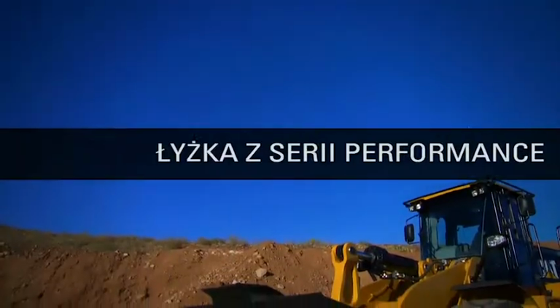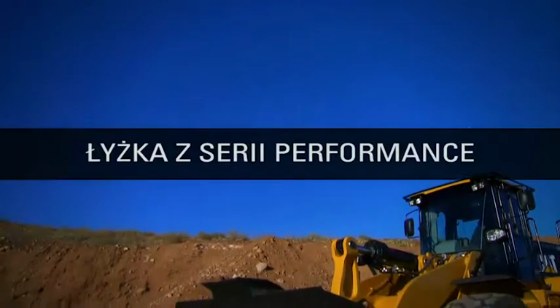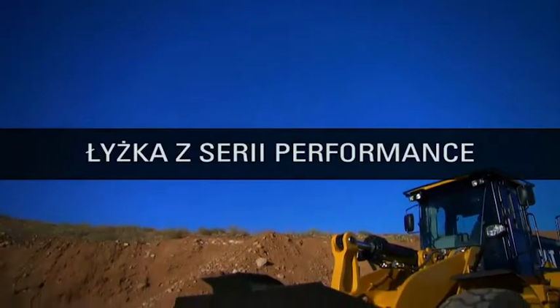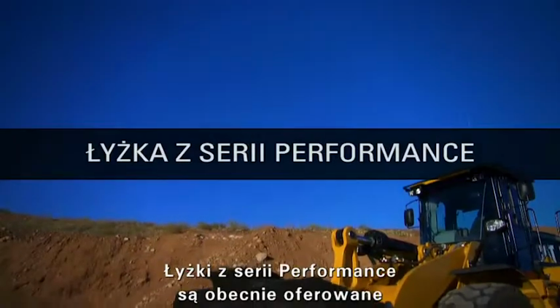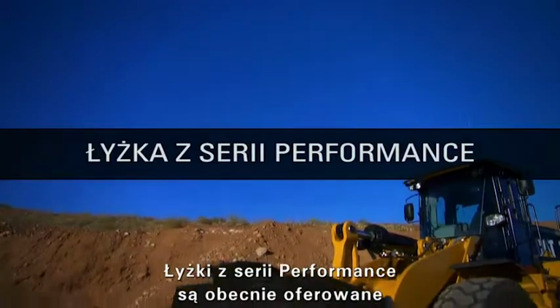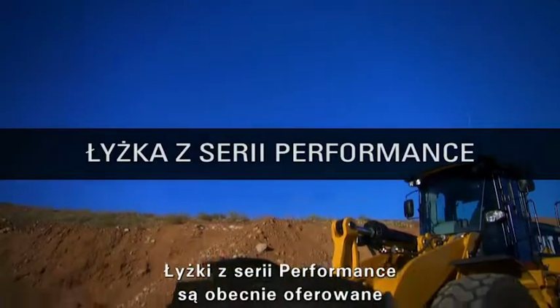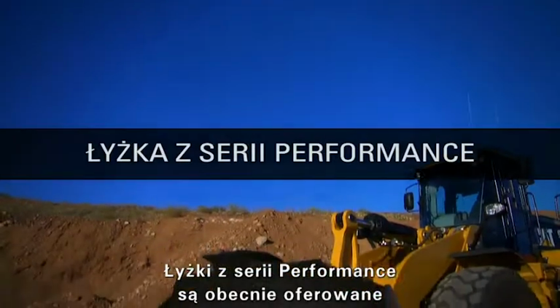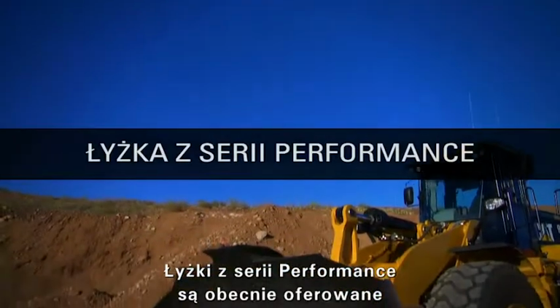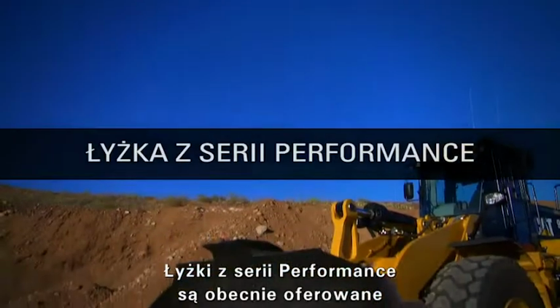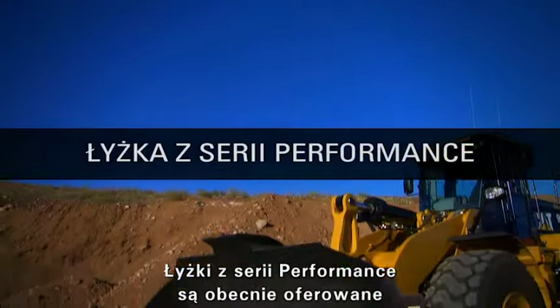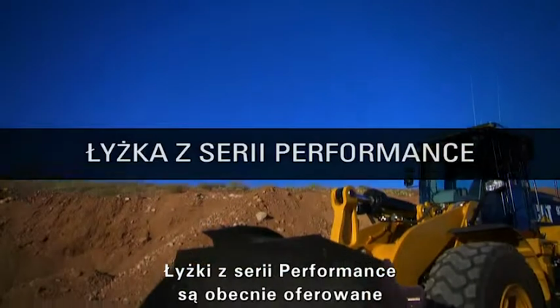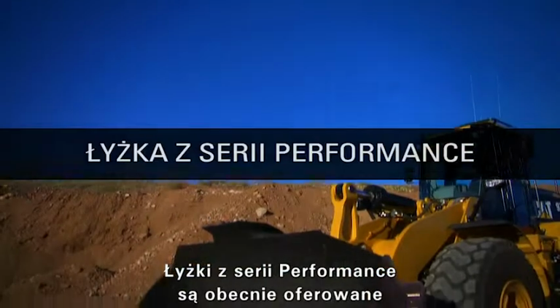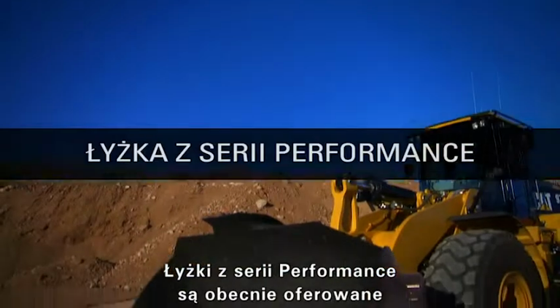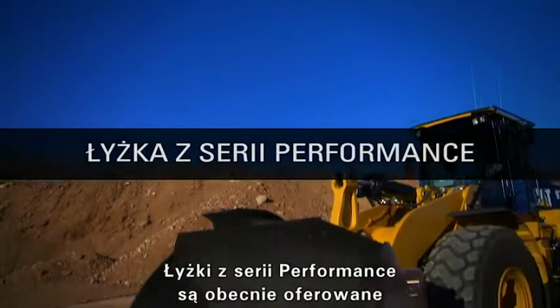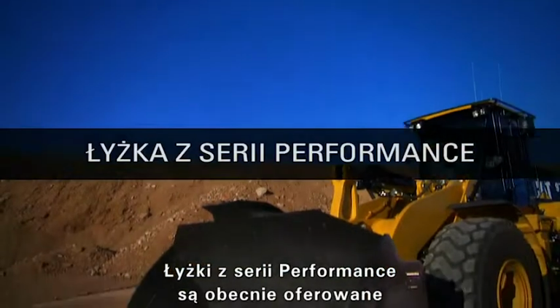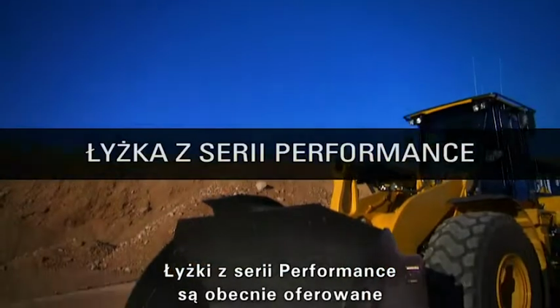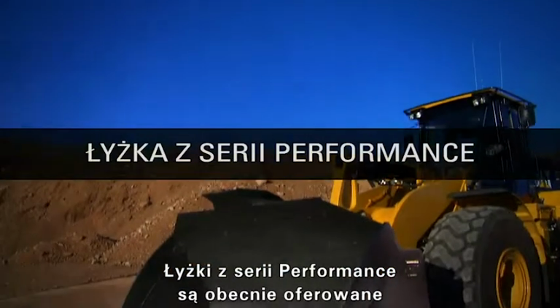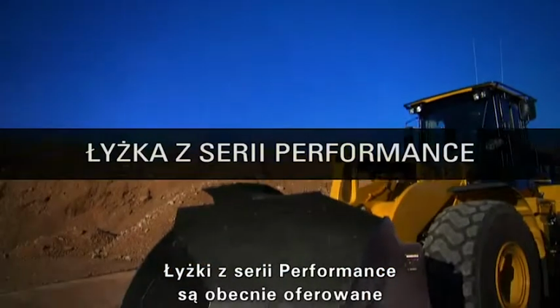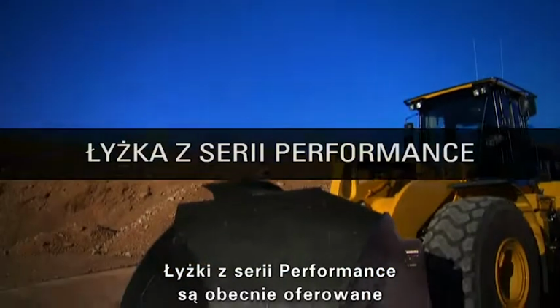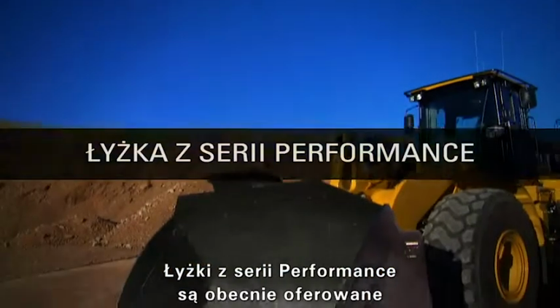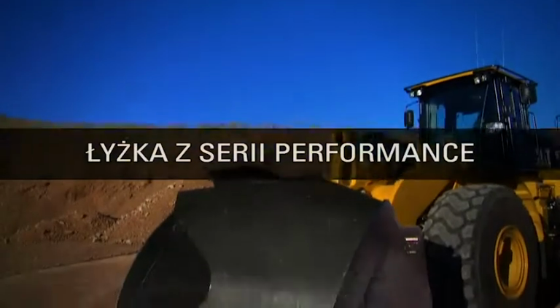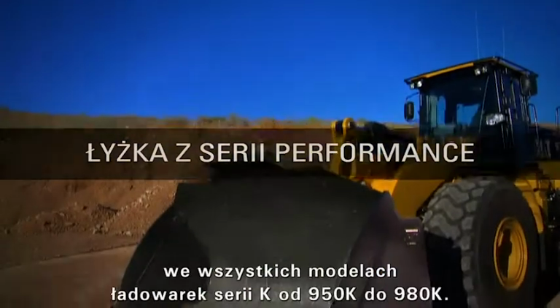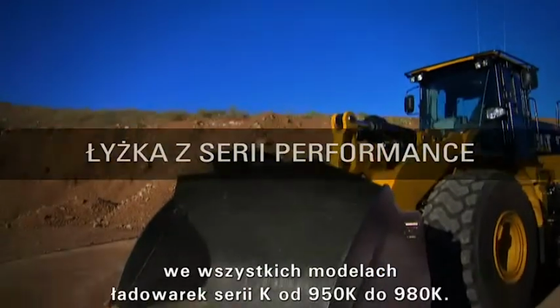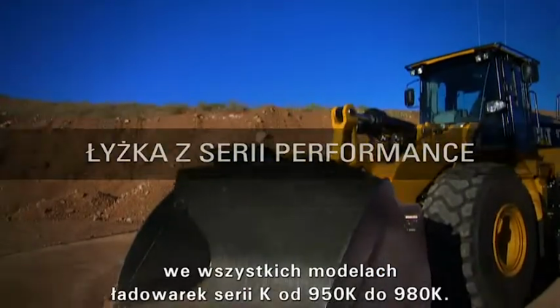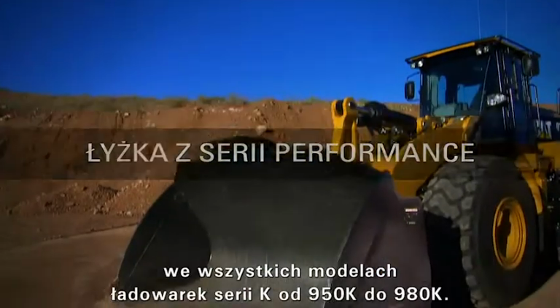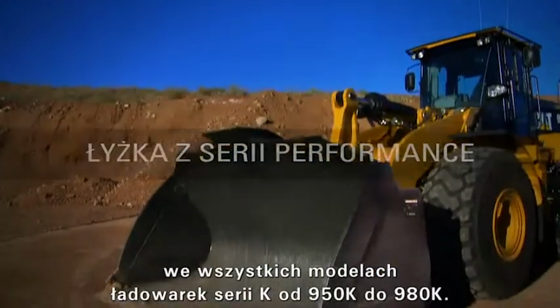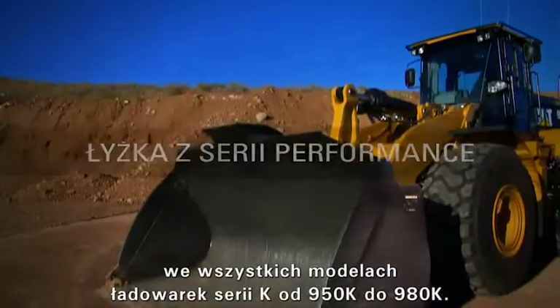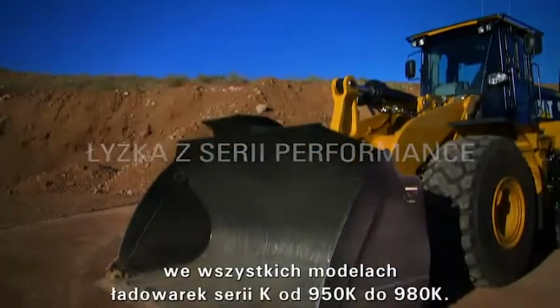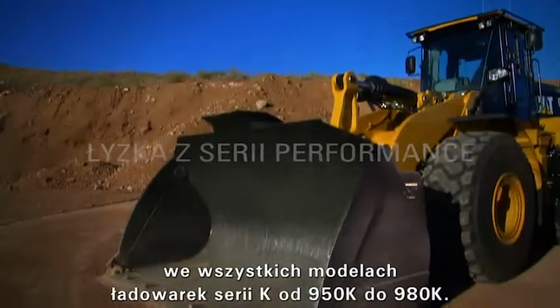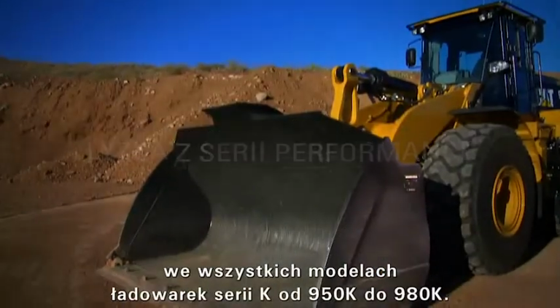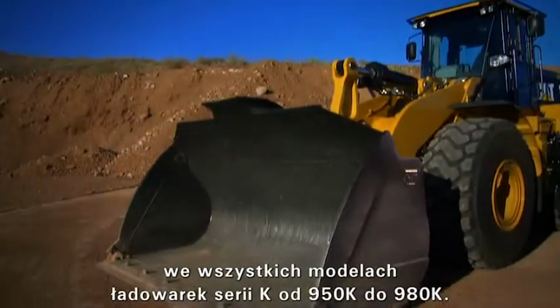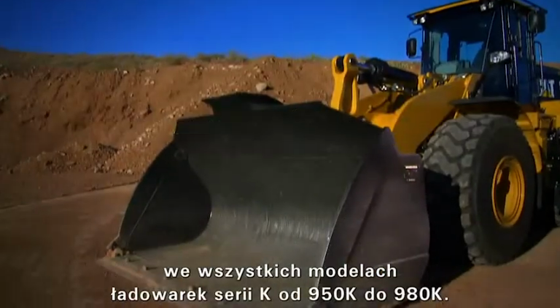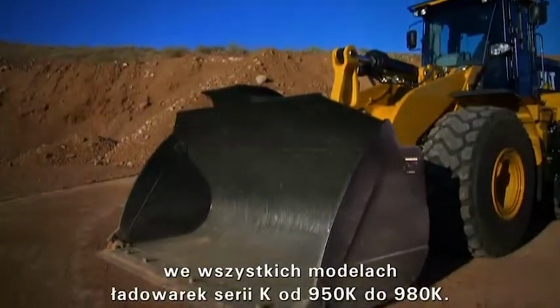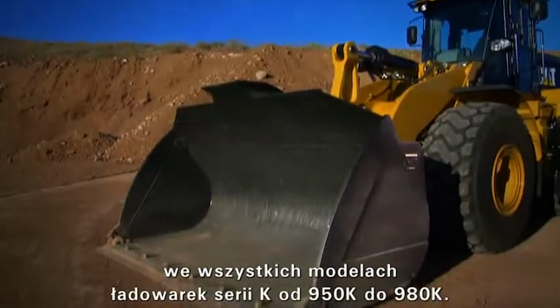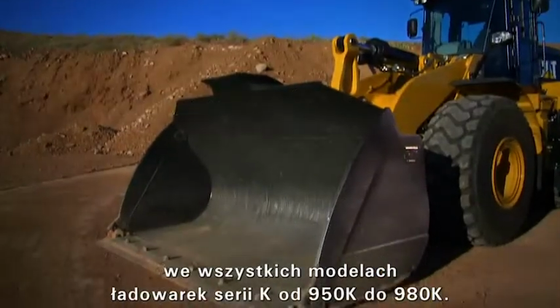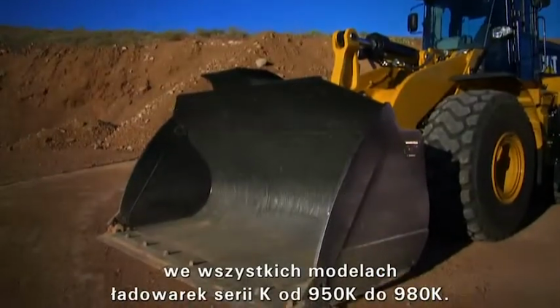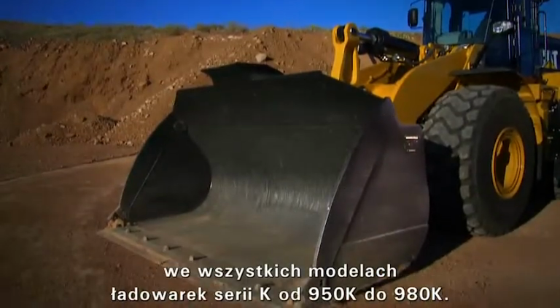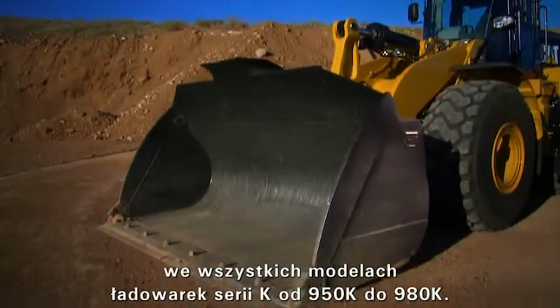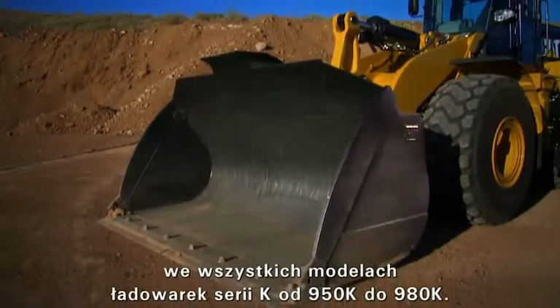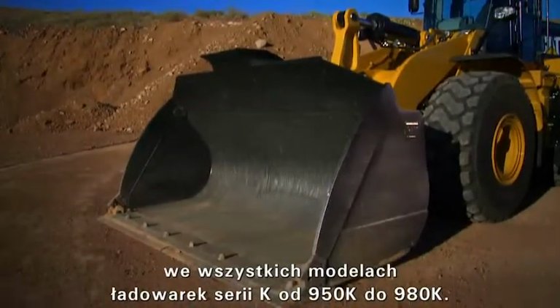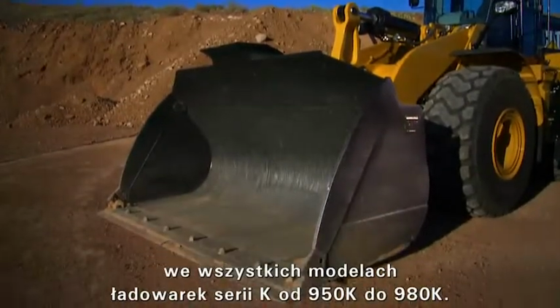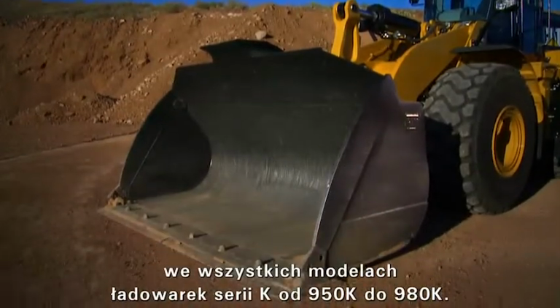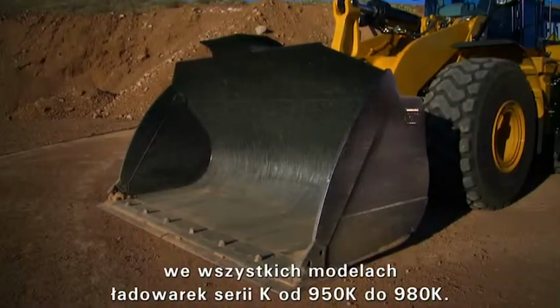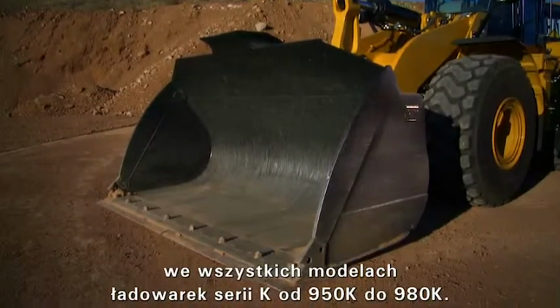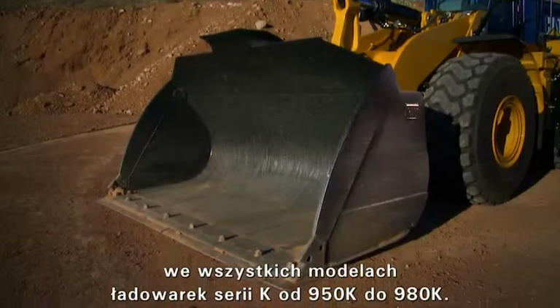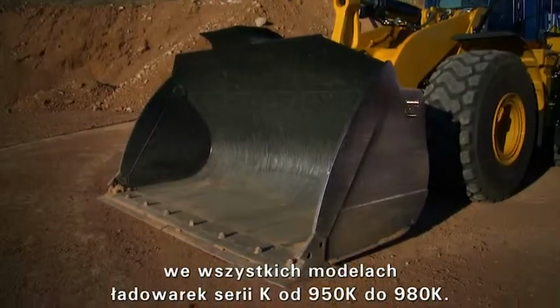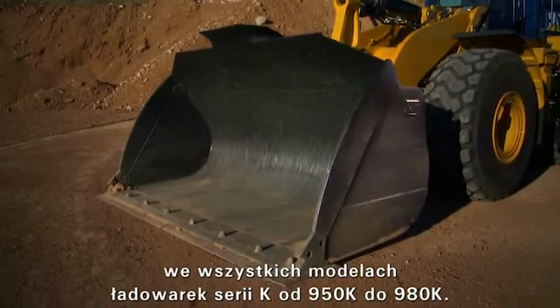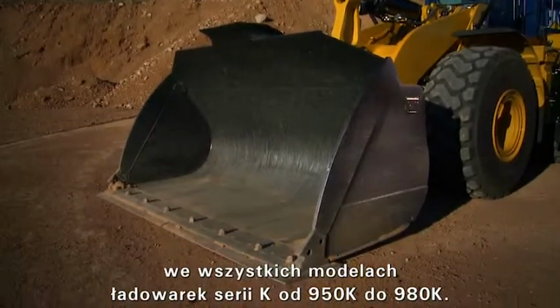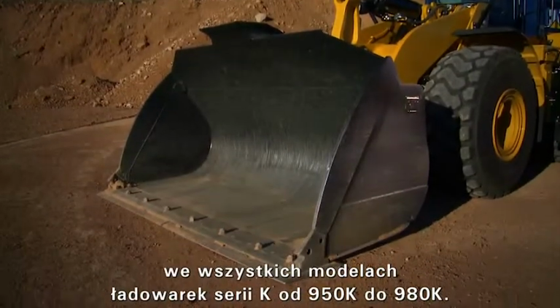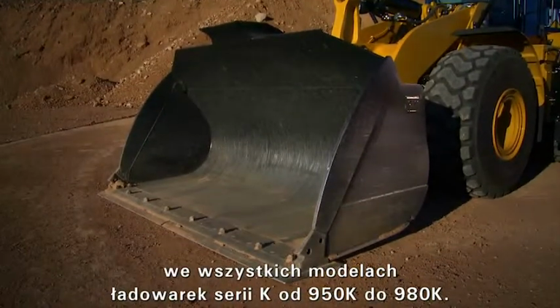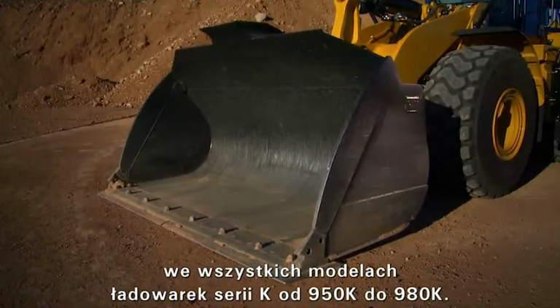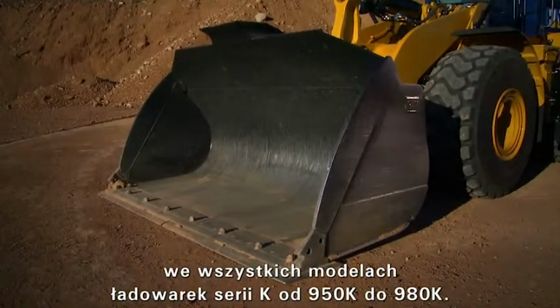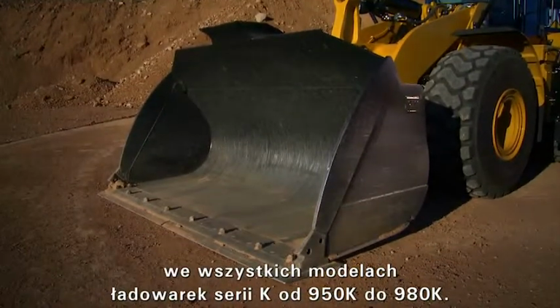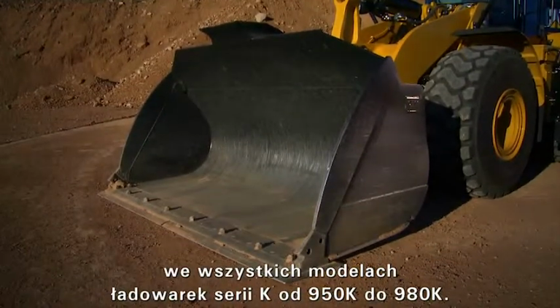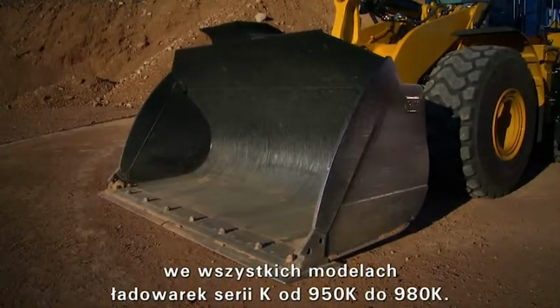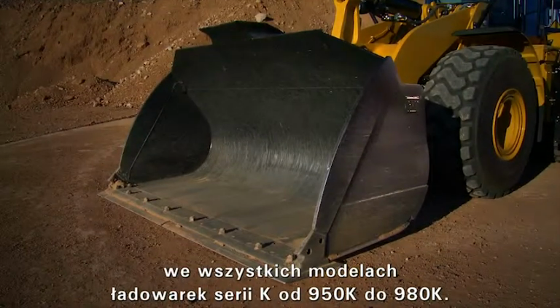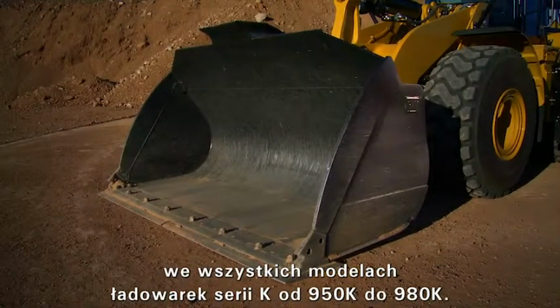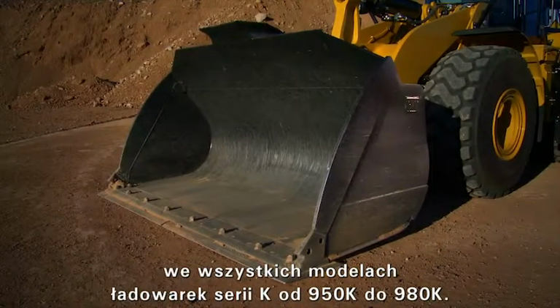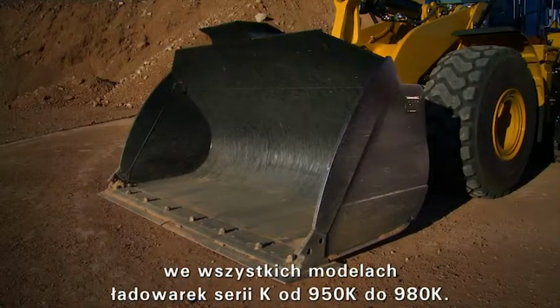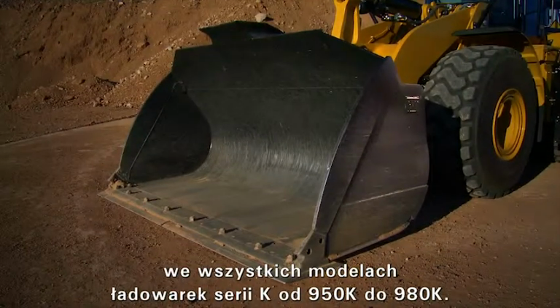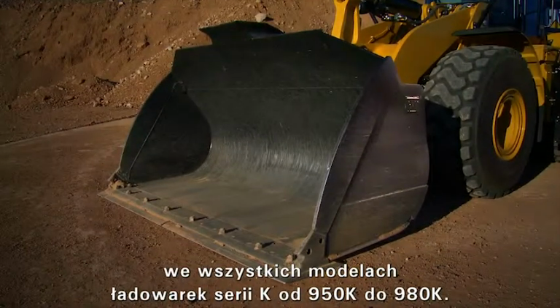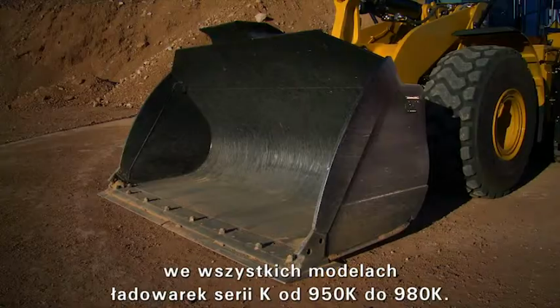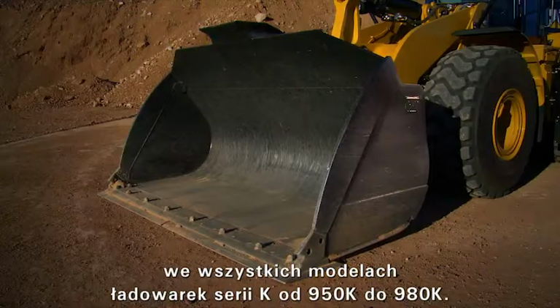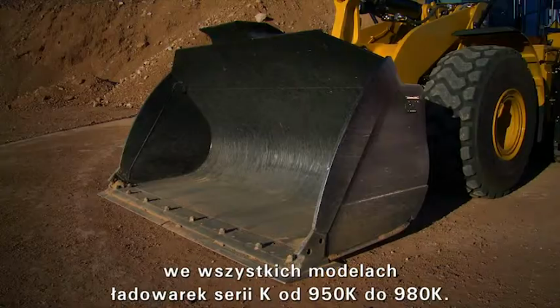Performance Series Buckets will now be offered on every K-Series loader, 950K through the 980K.